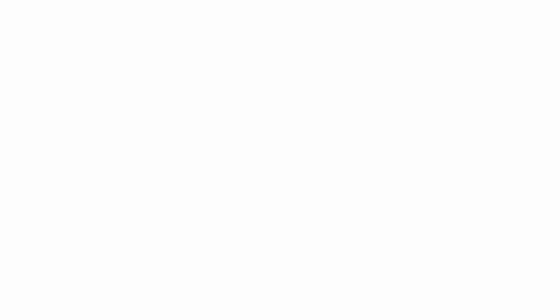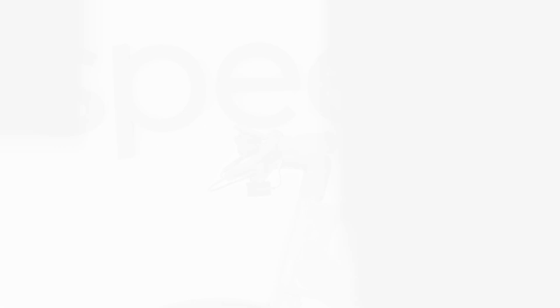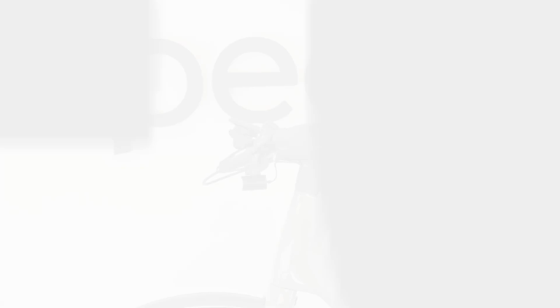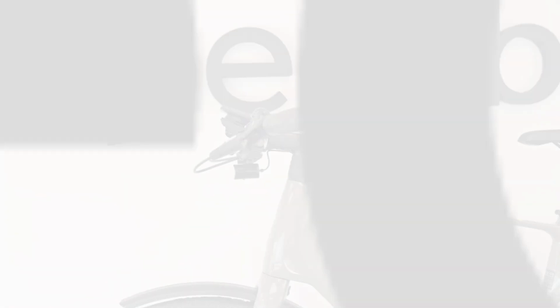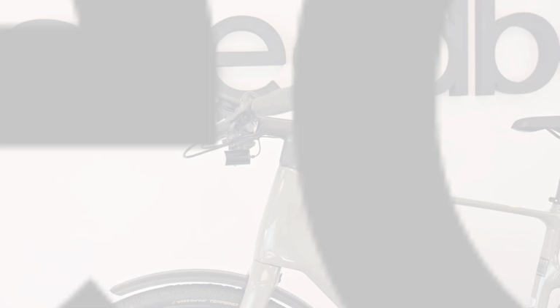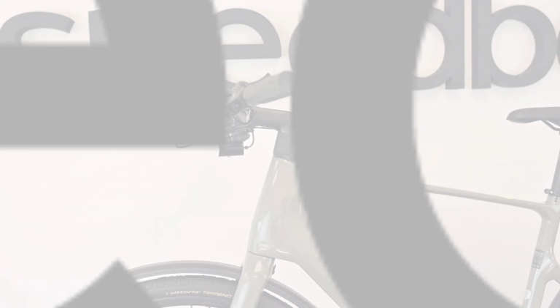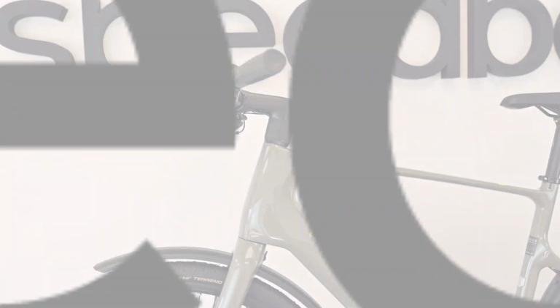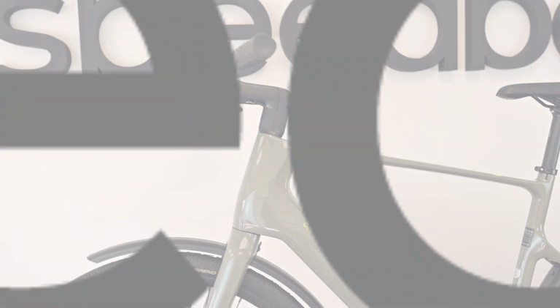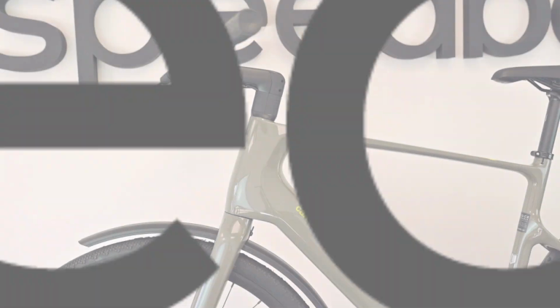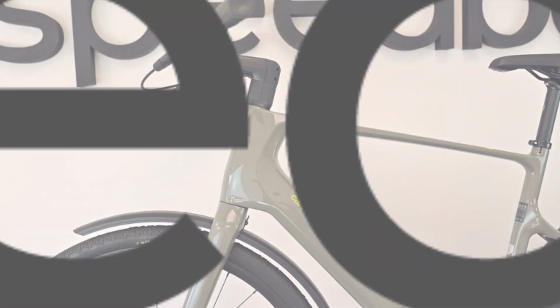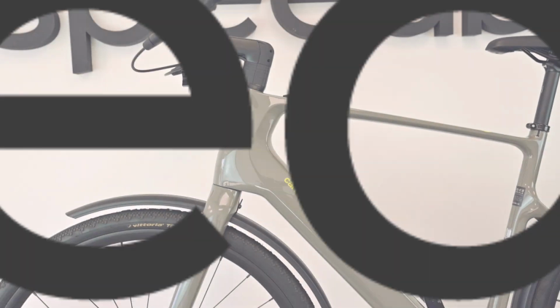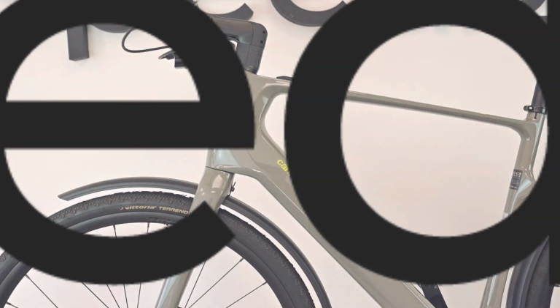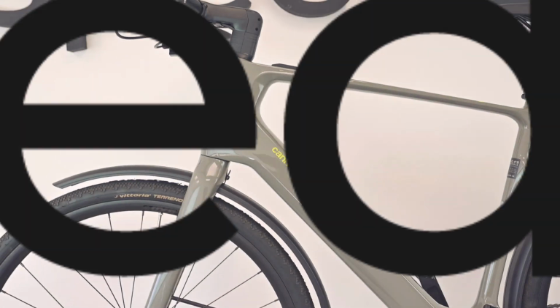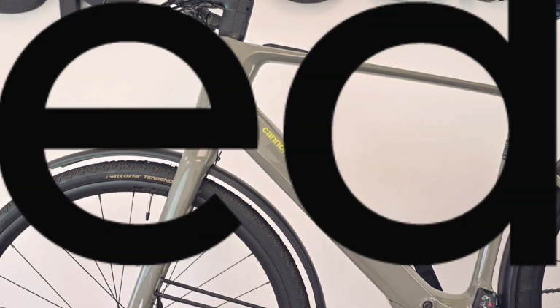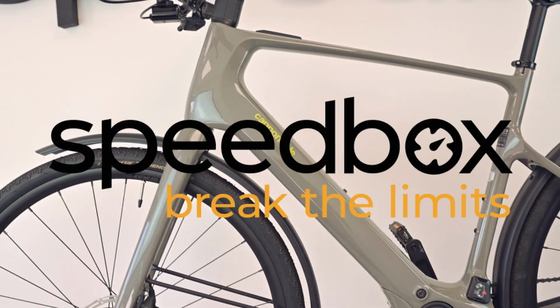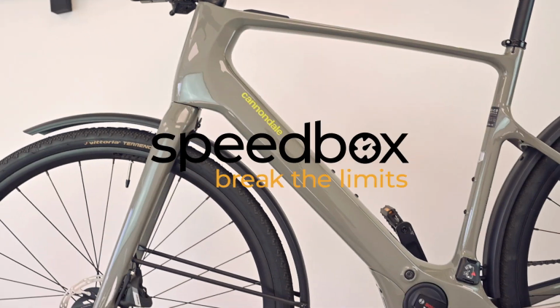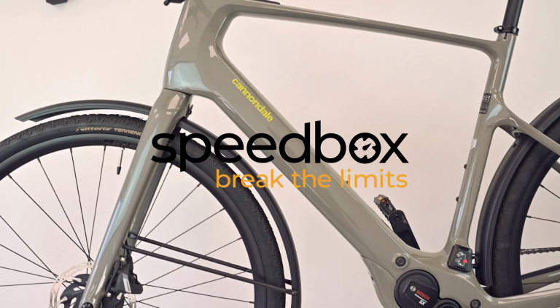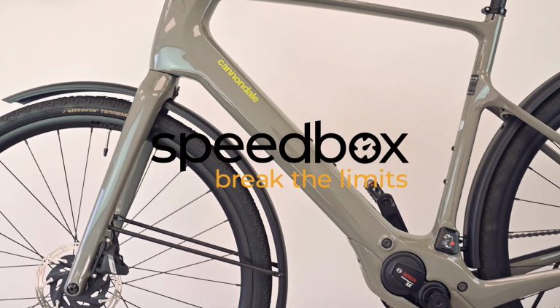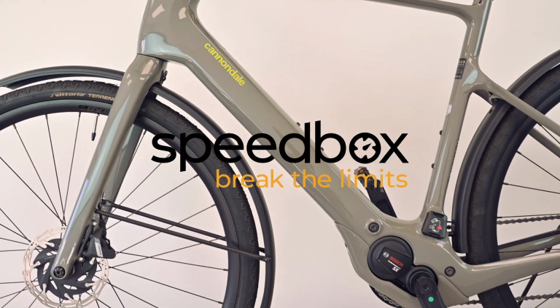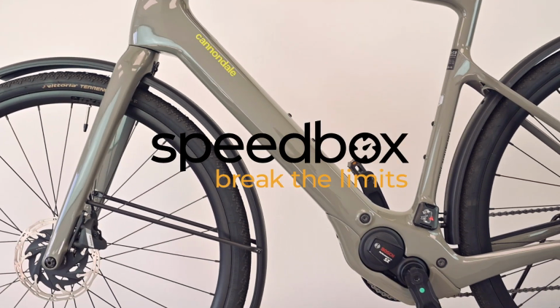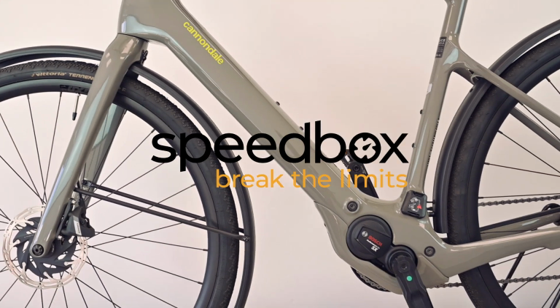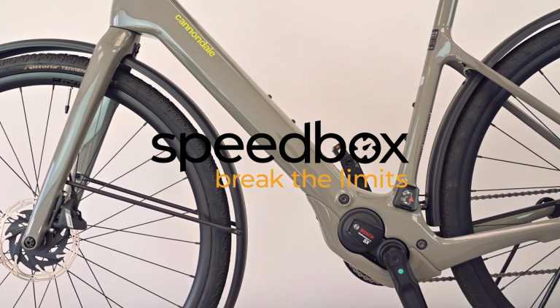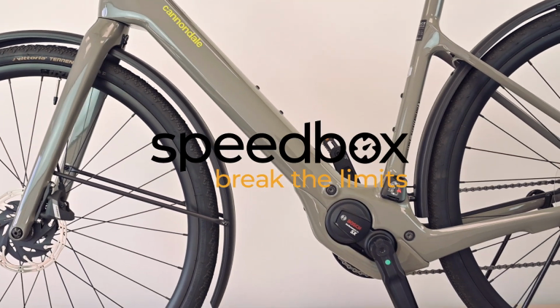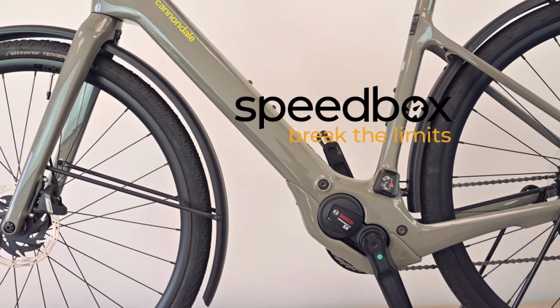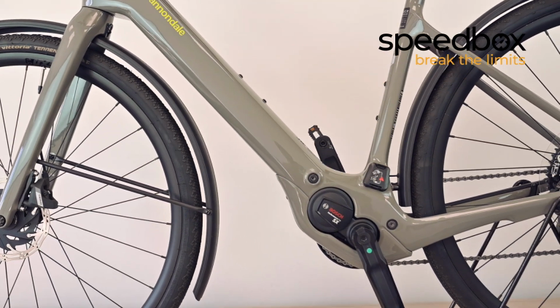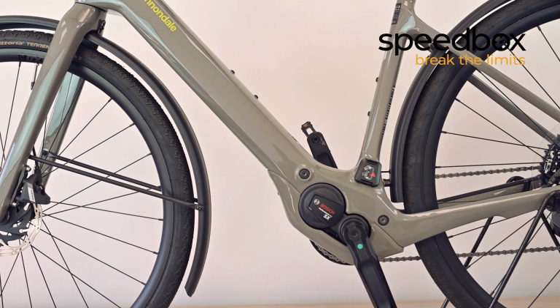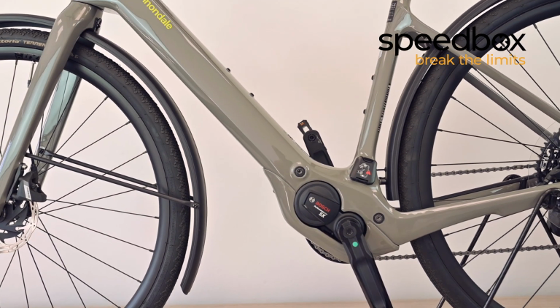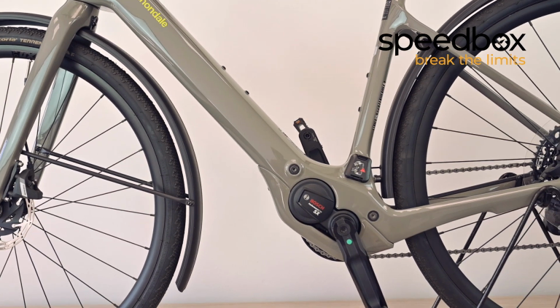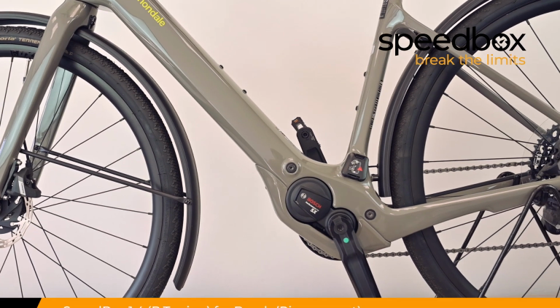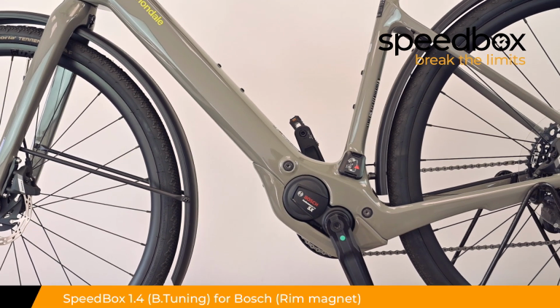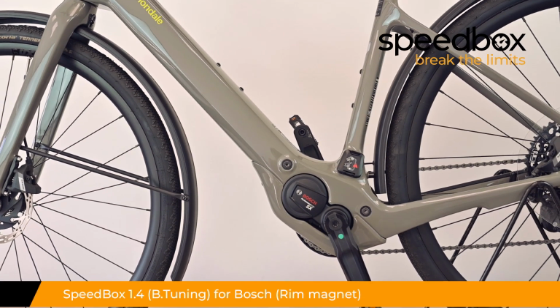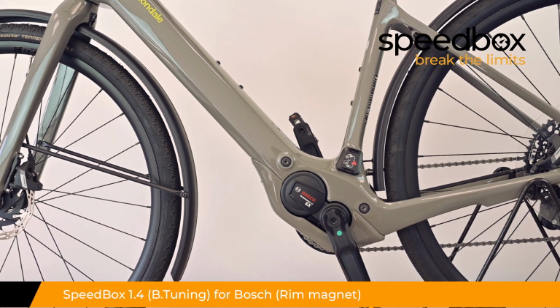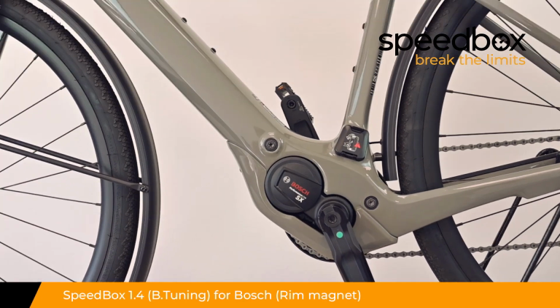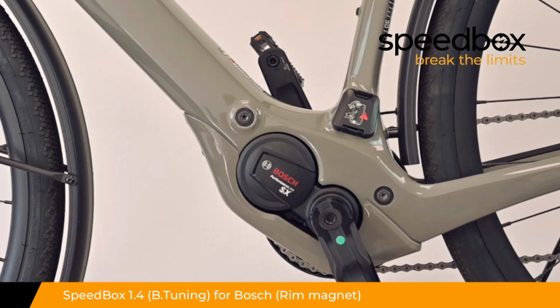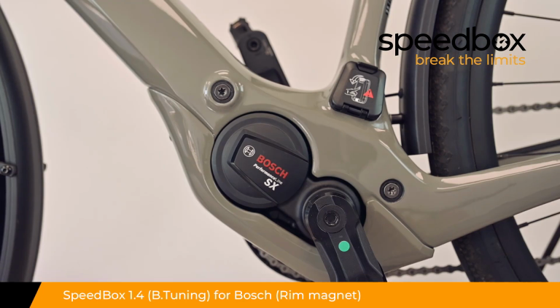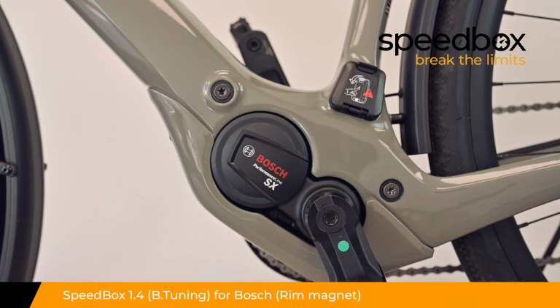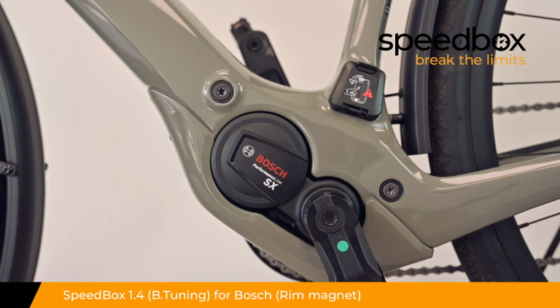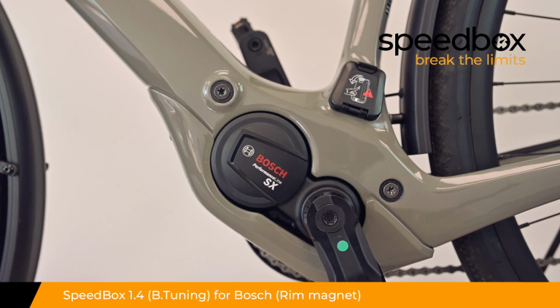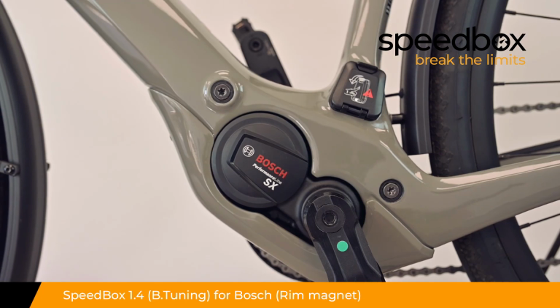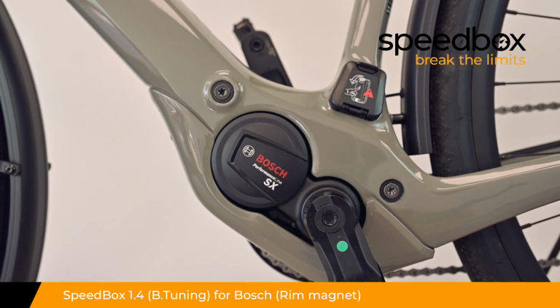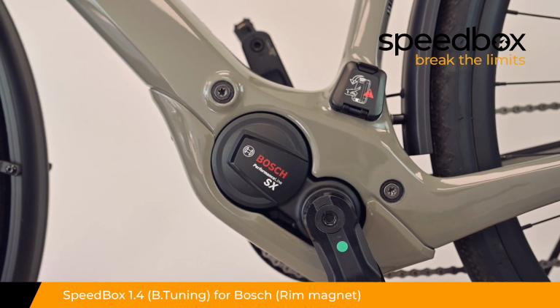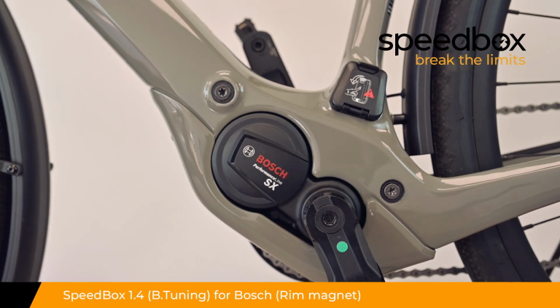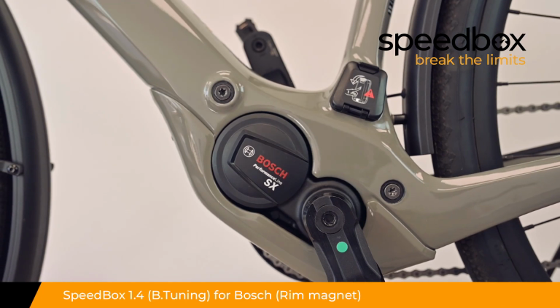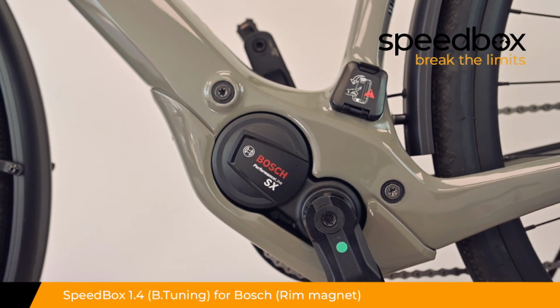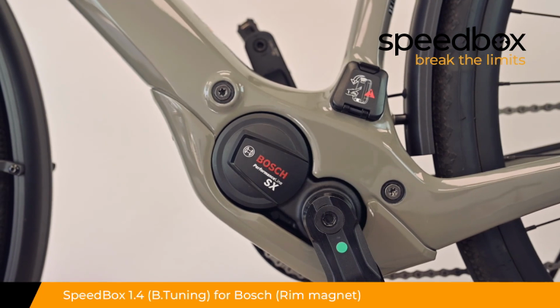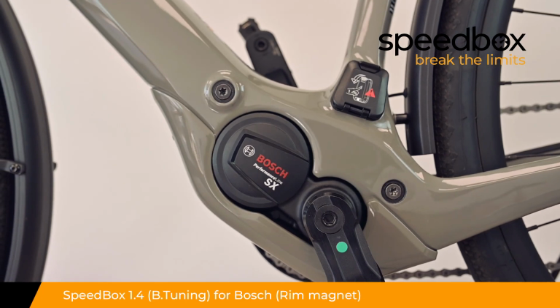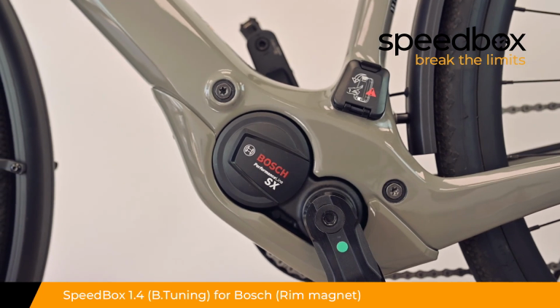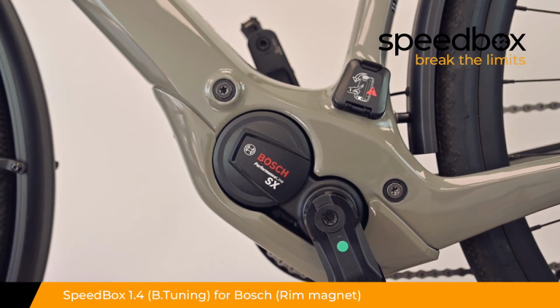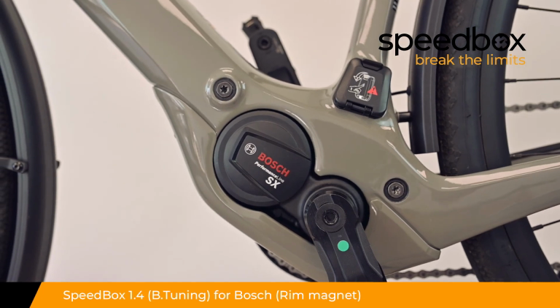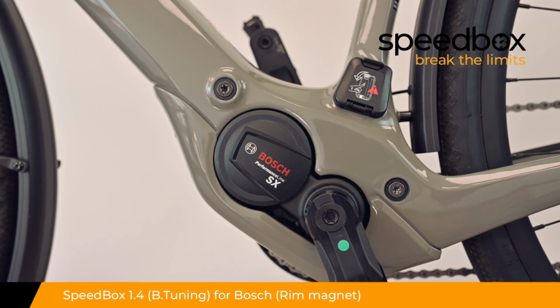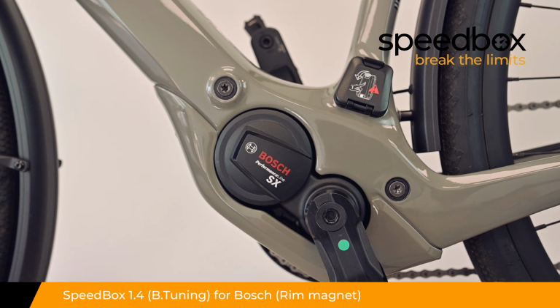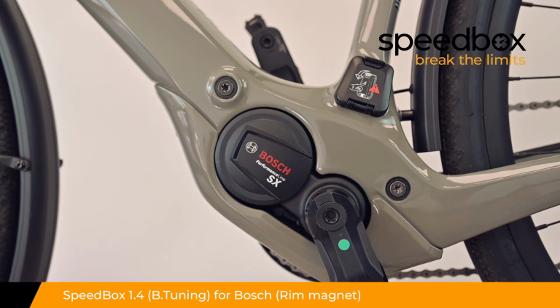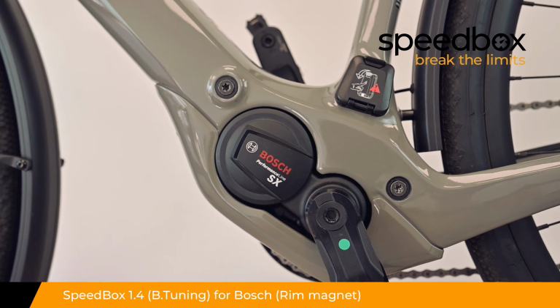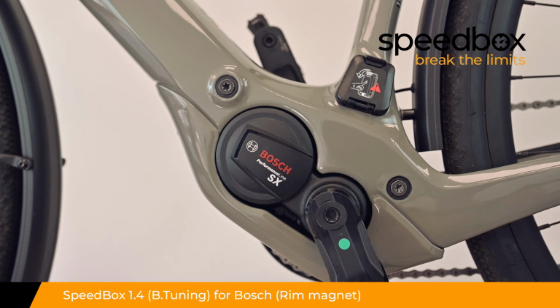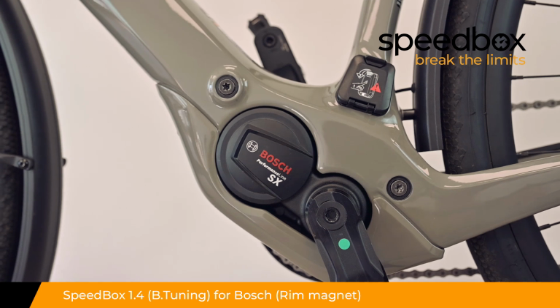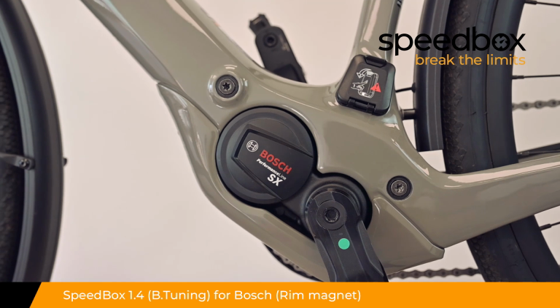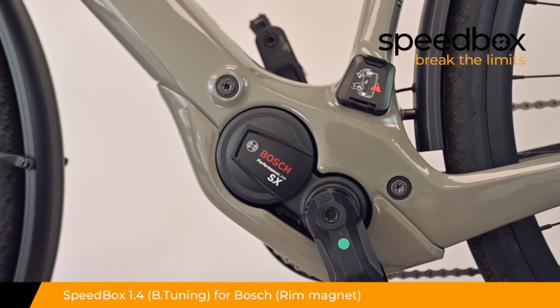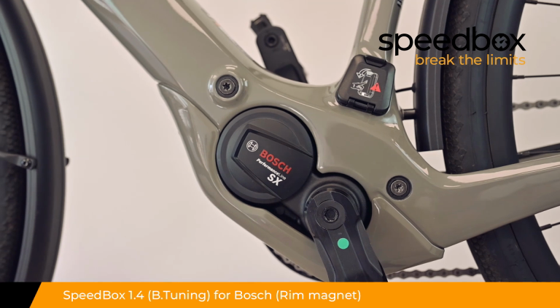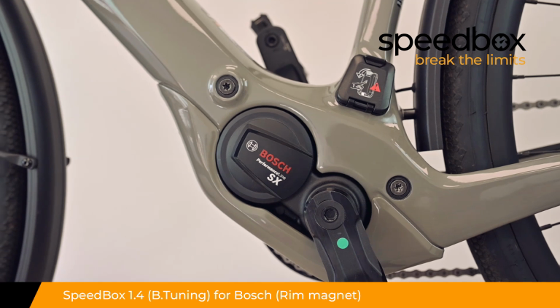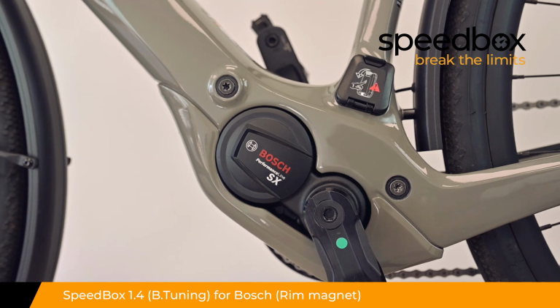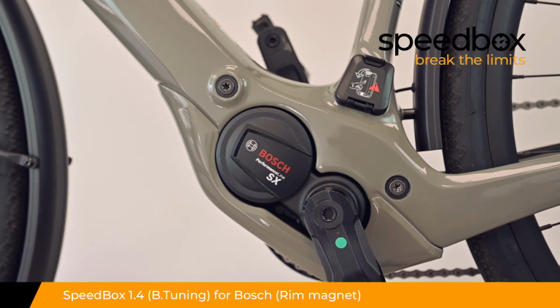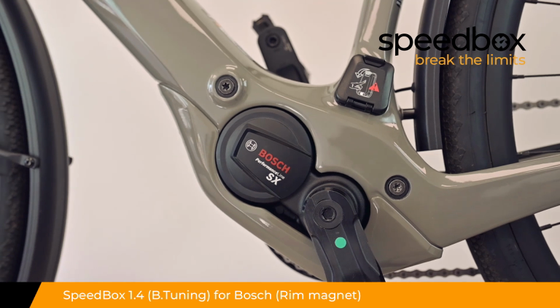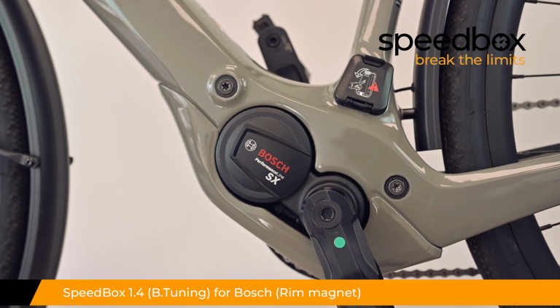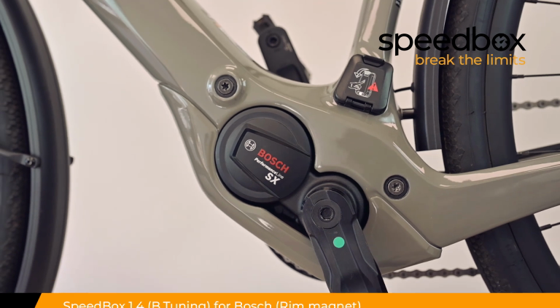Speedbox. Break the limits. Speedbox 1.4 for Bosch with rim magnet, optionally with B tuning.